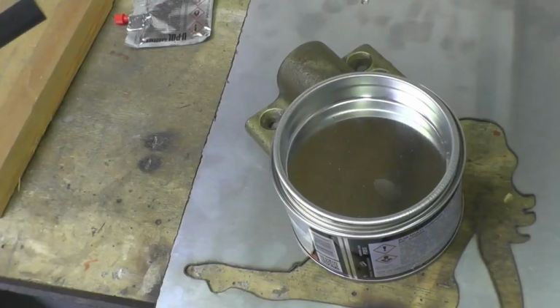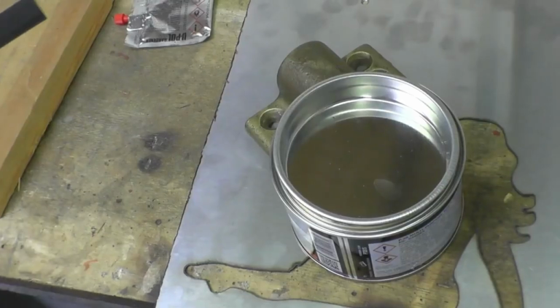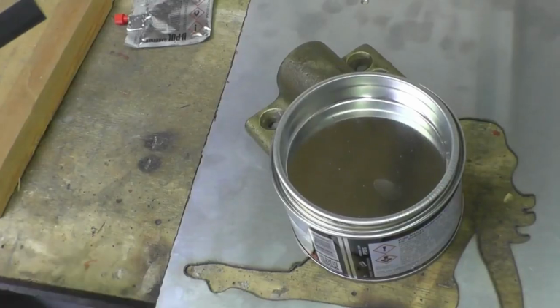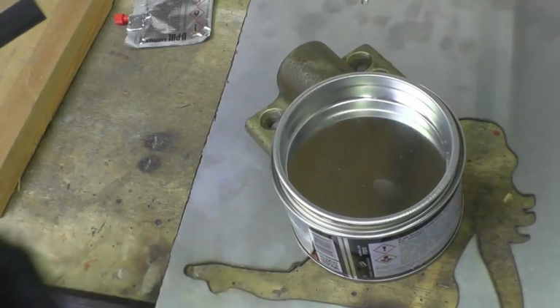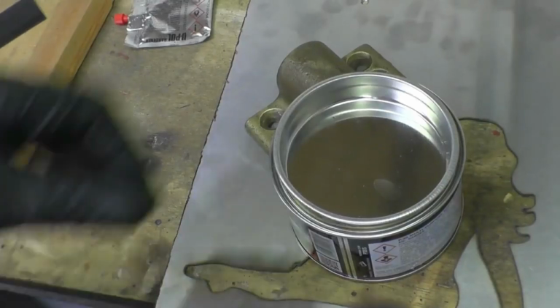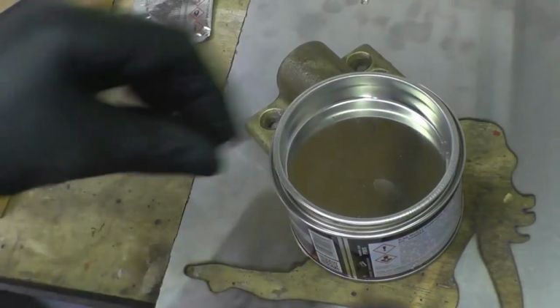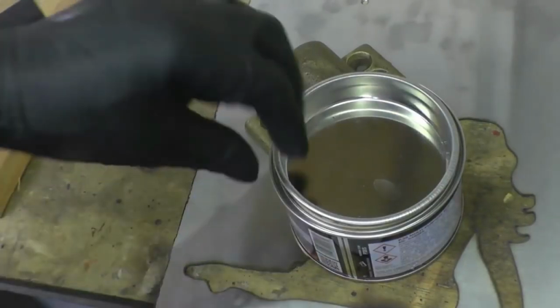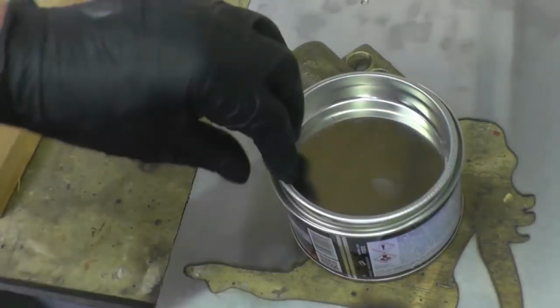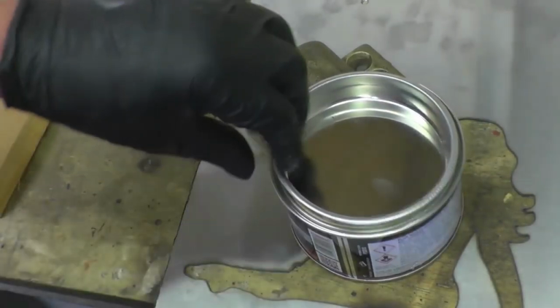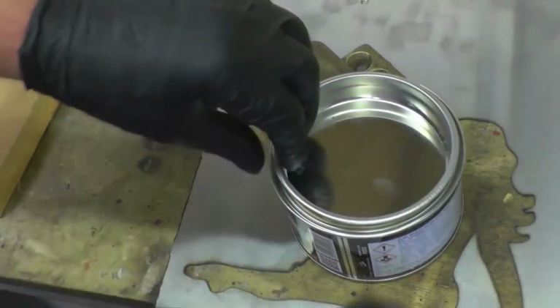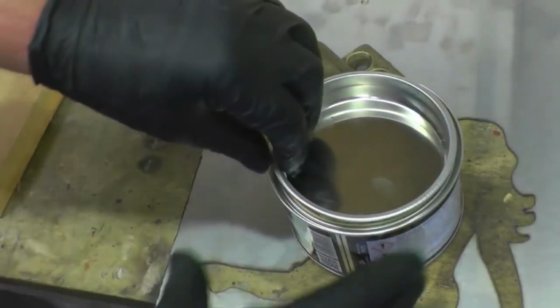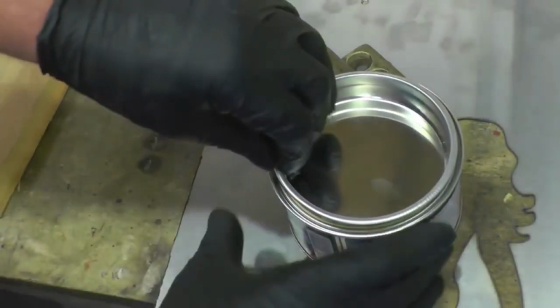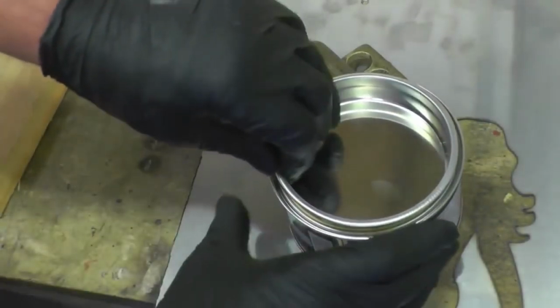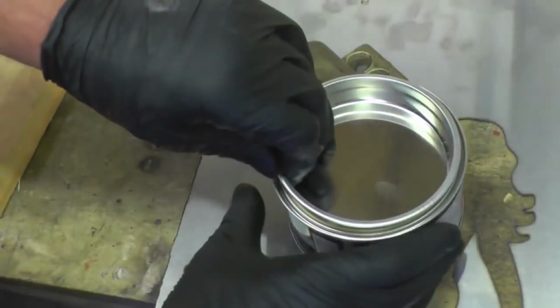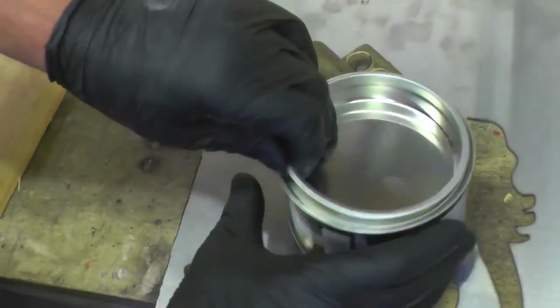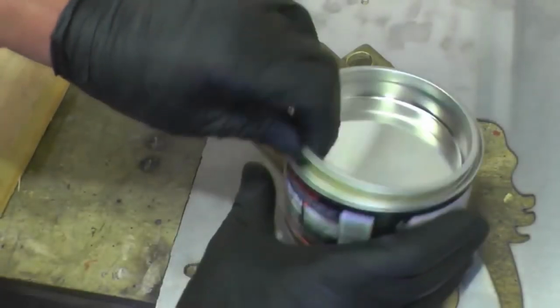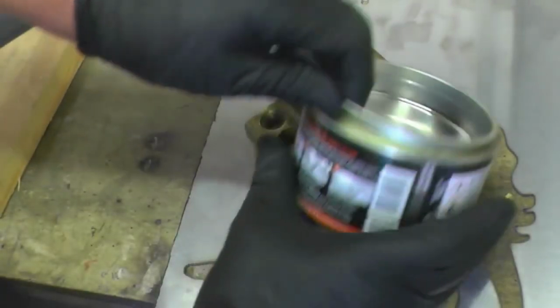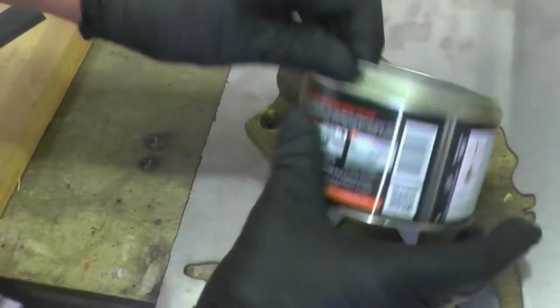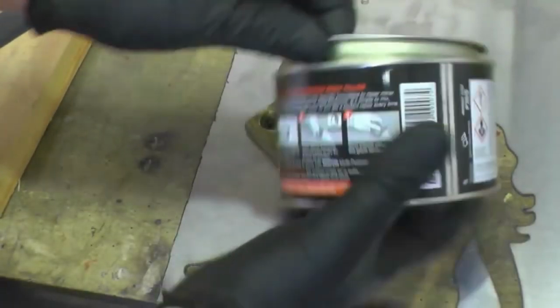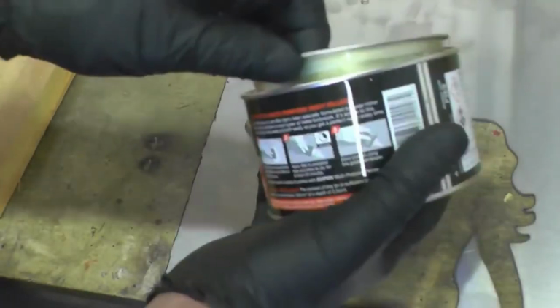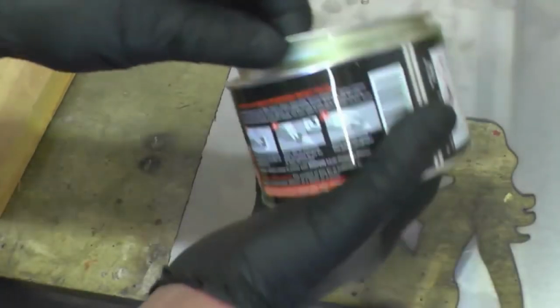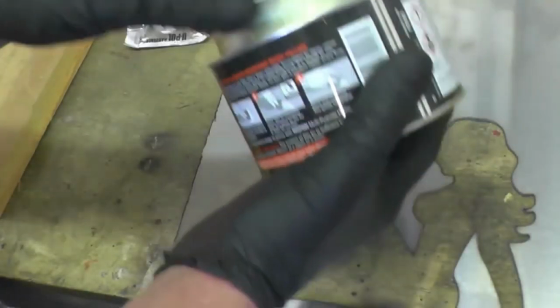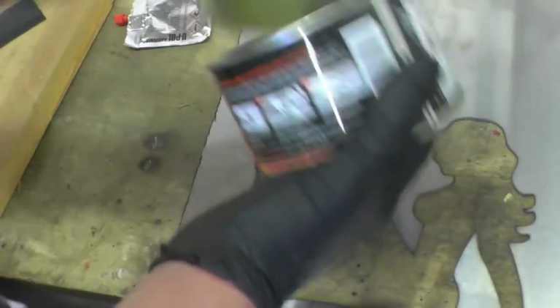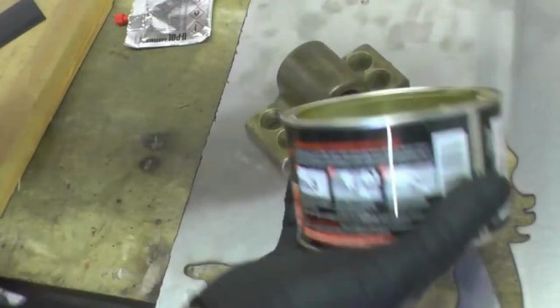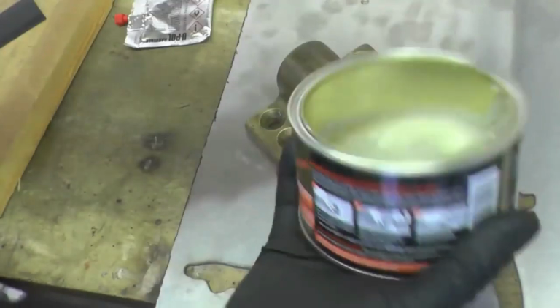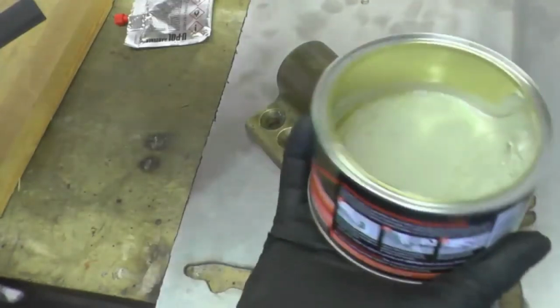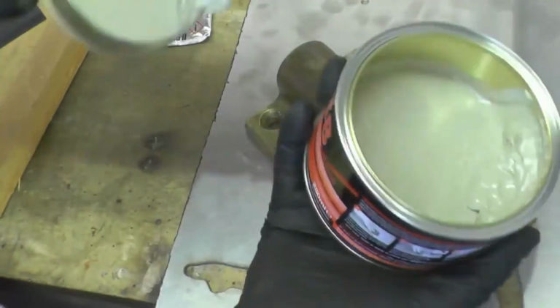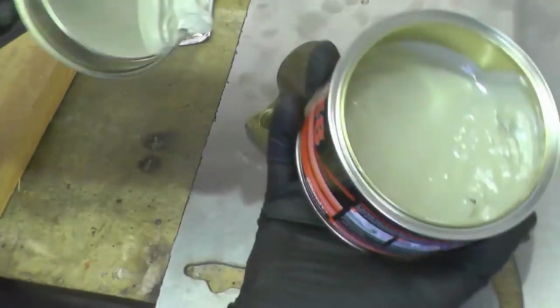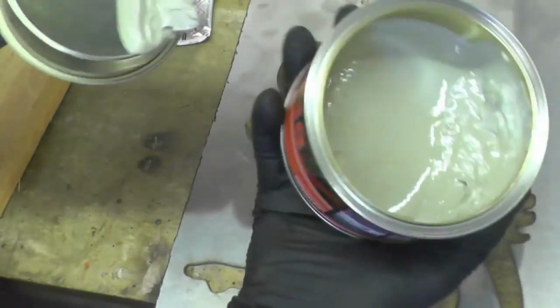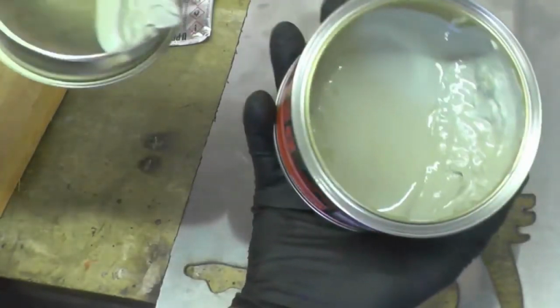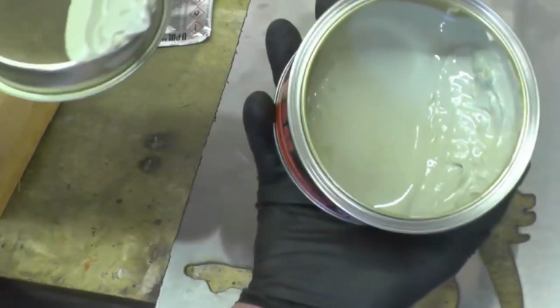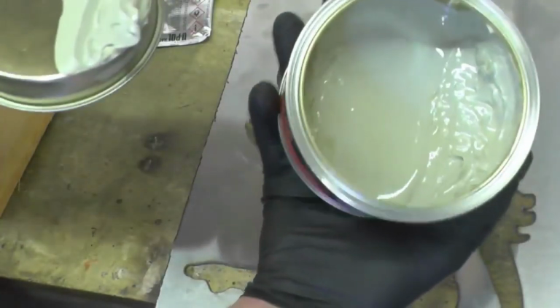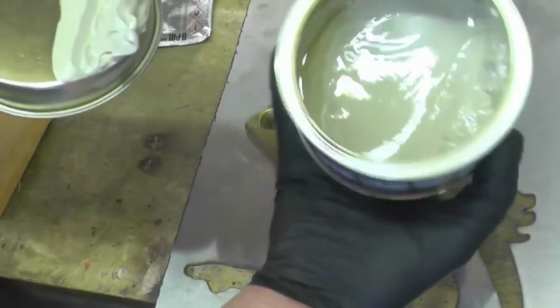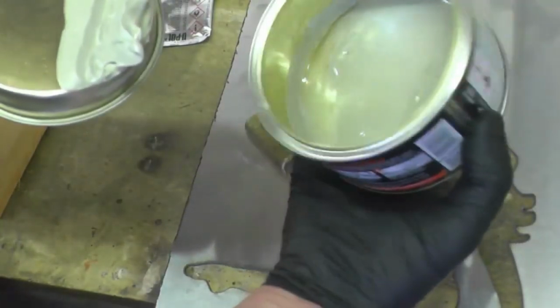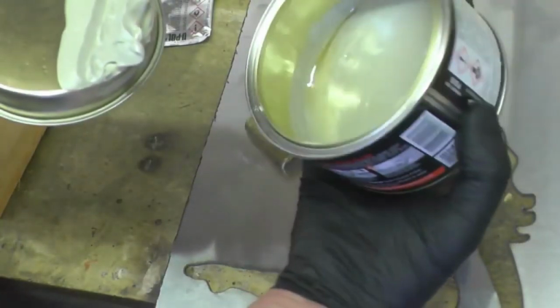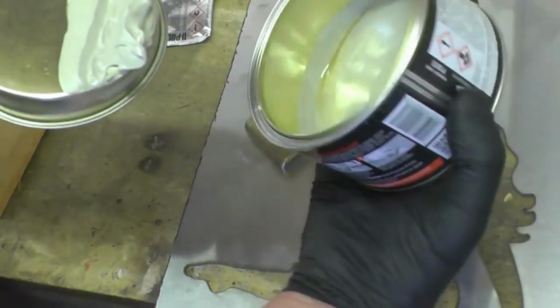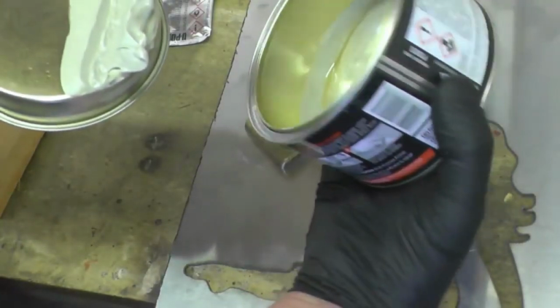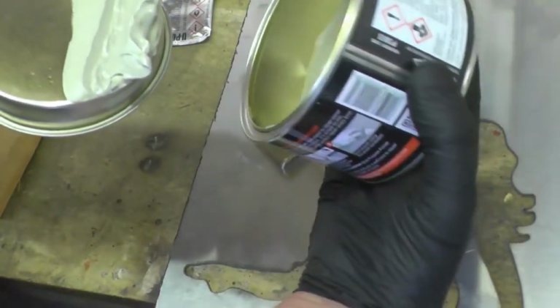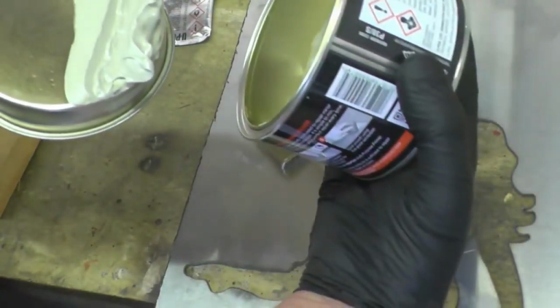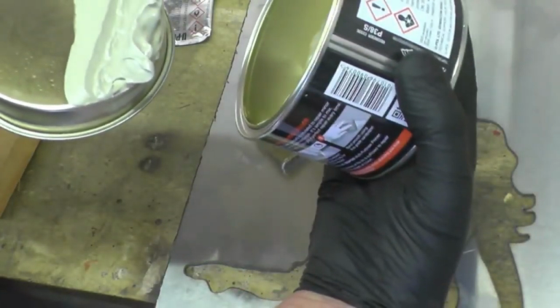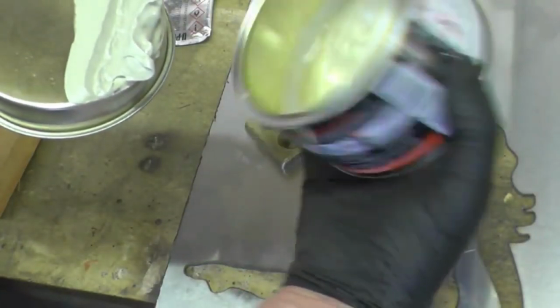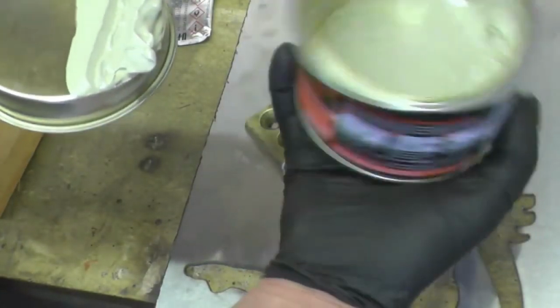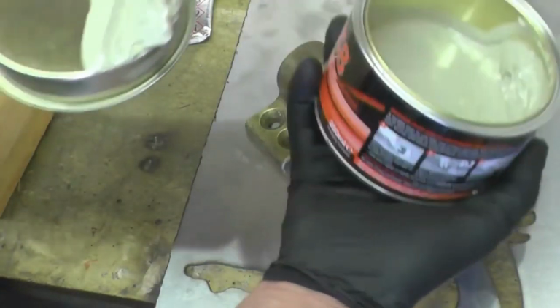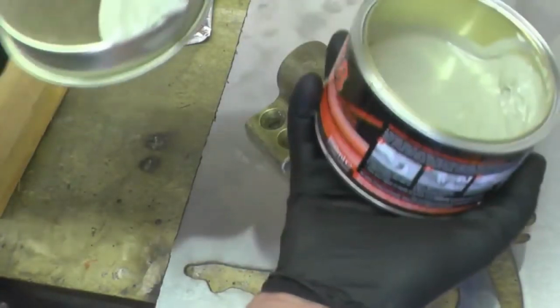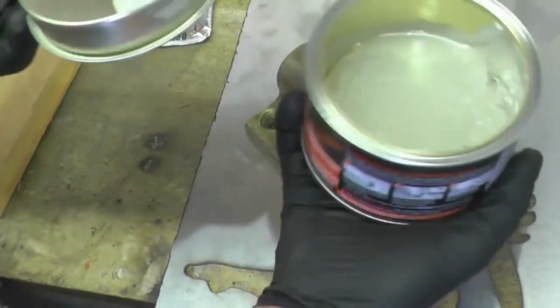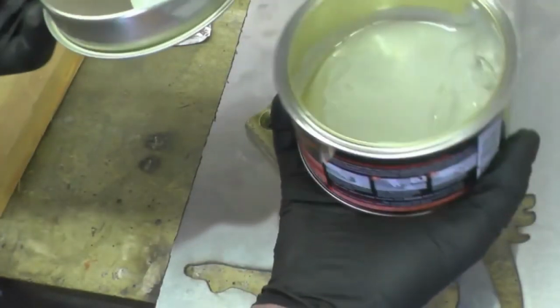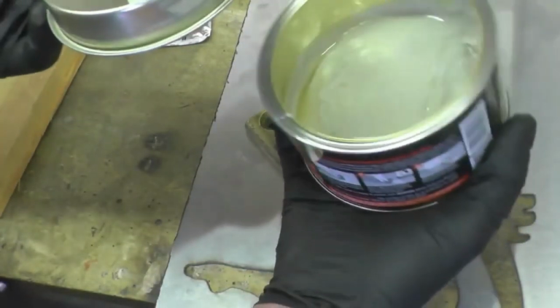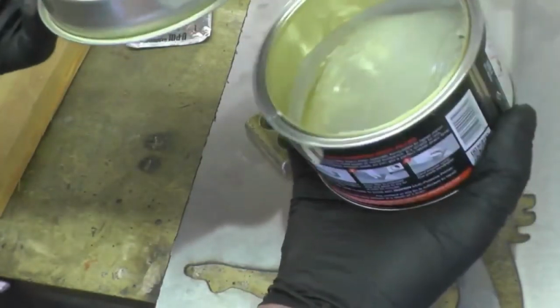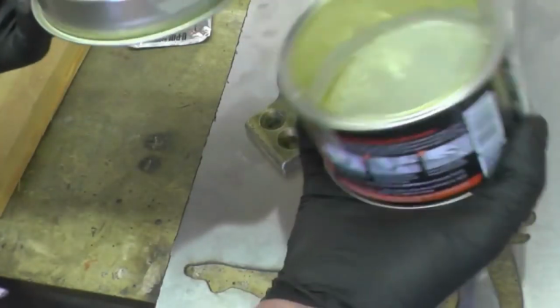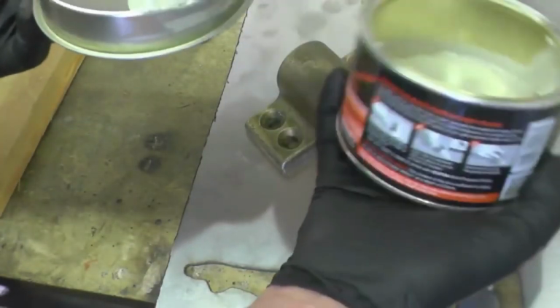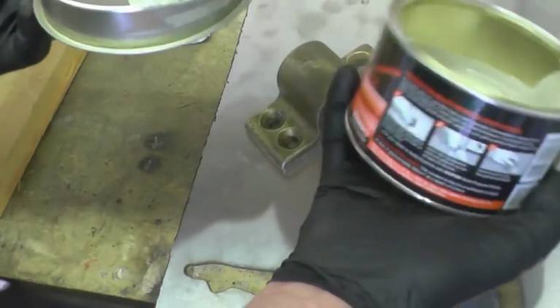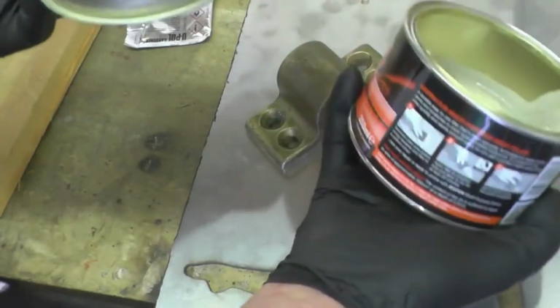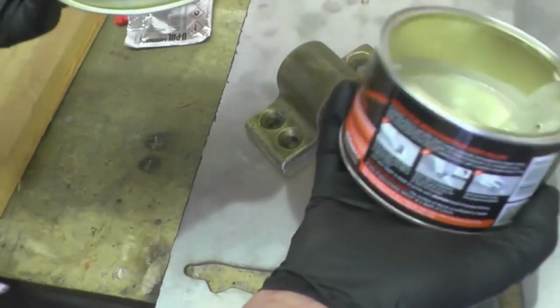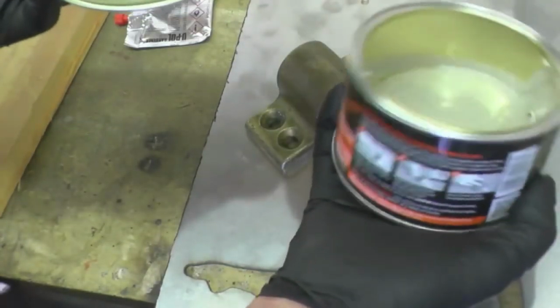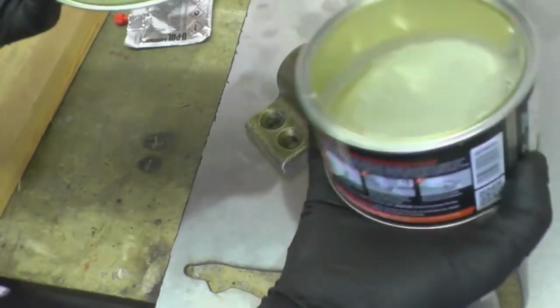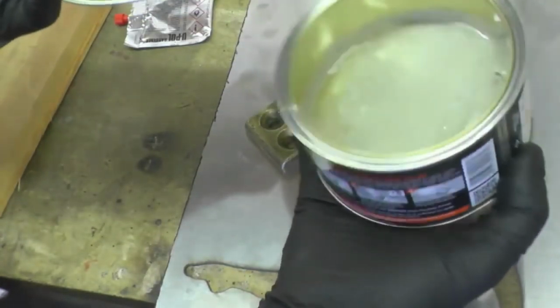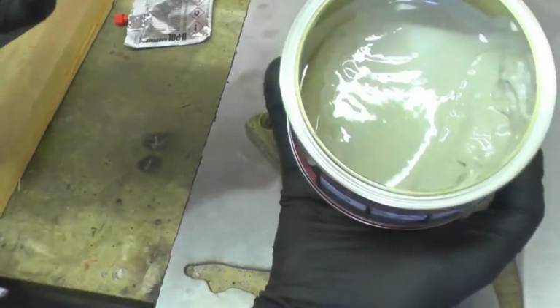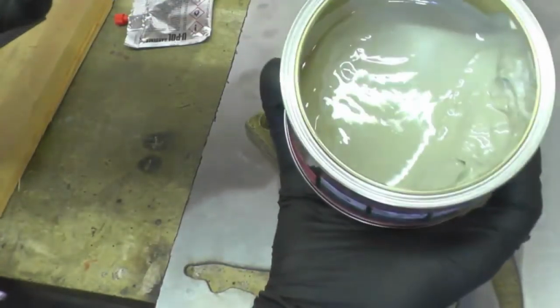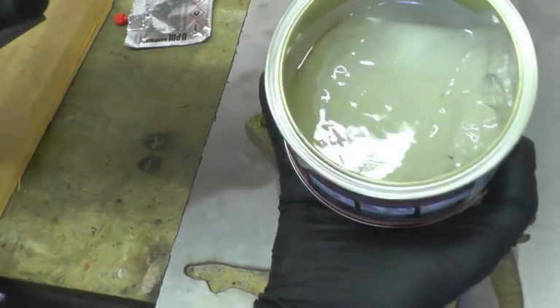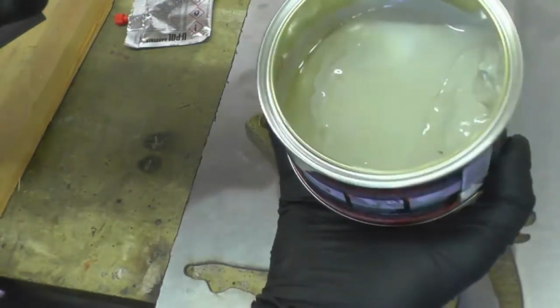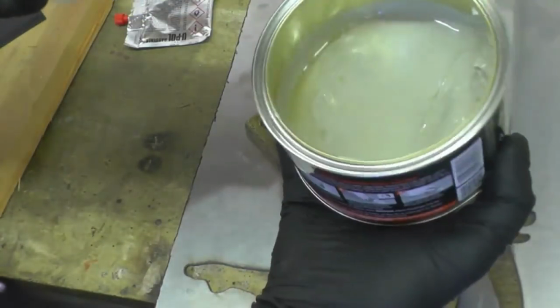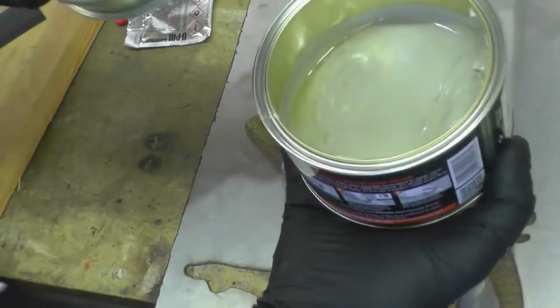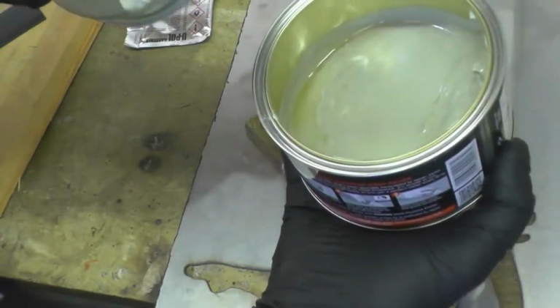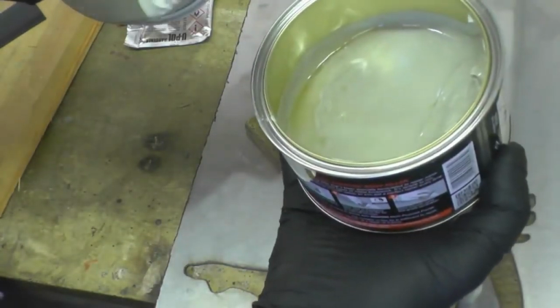I've just bought this filler body filler and when I open it, that's what you get. Why they put it in a tin like that — you don't eat it — unbelievable.